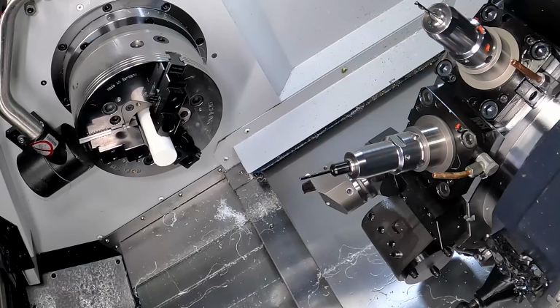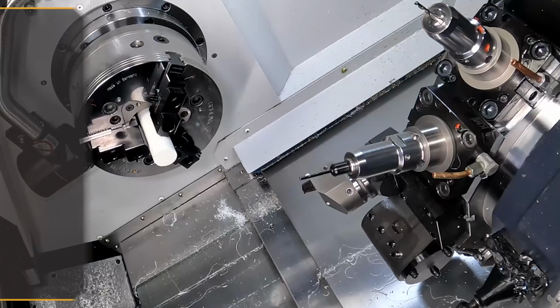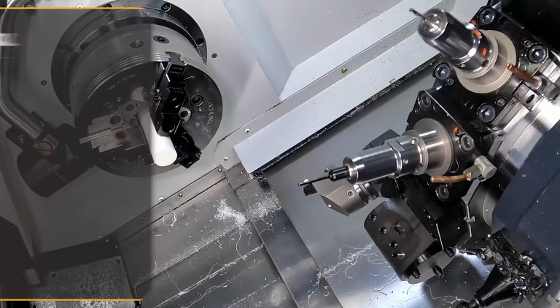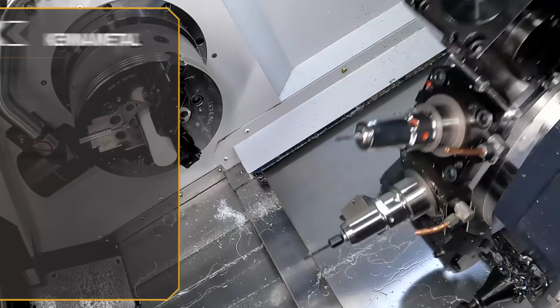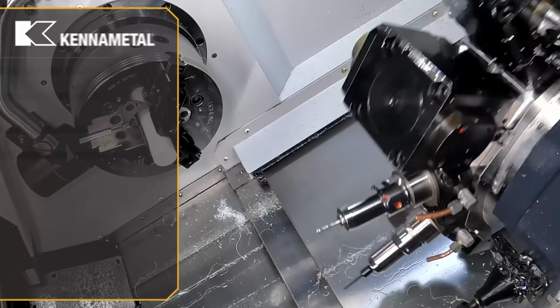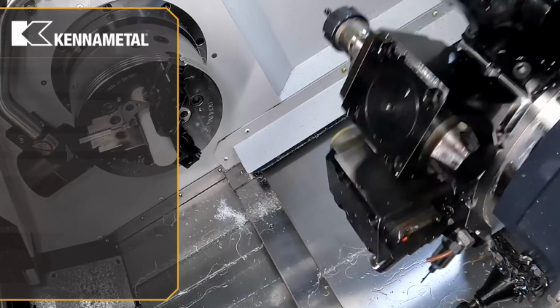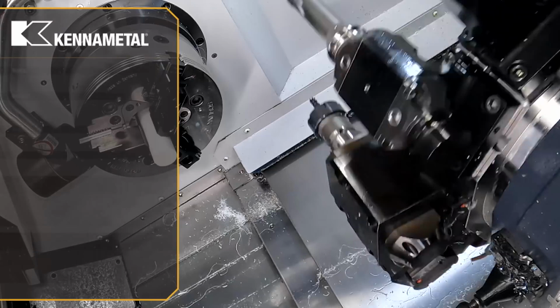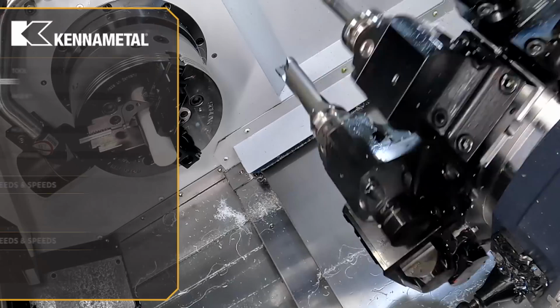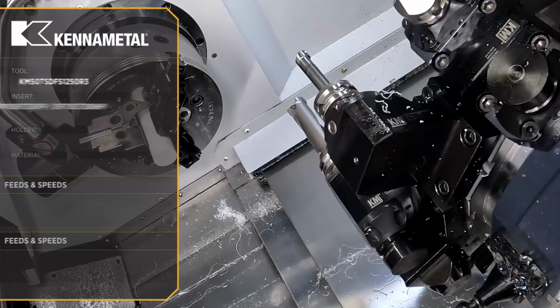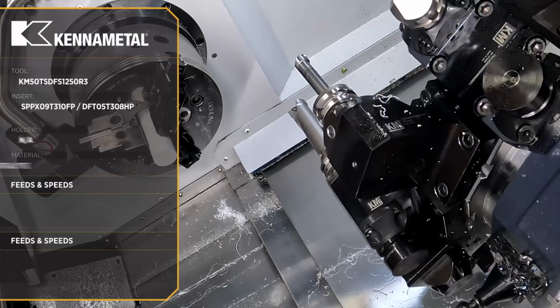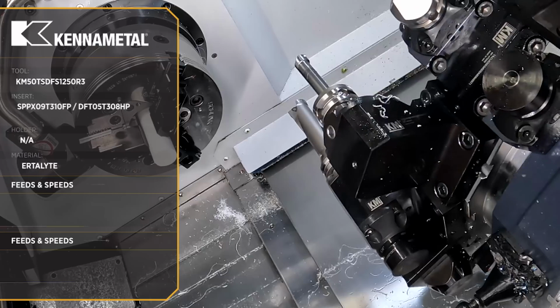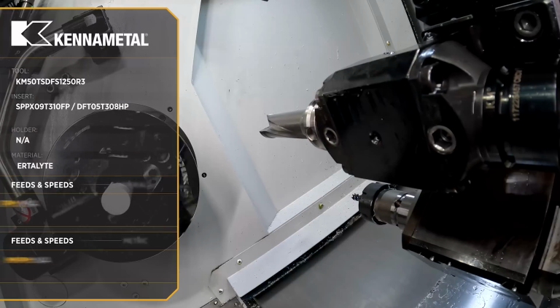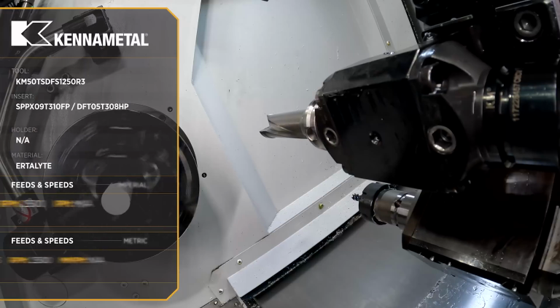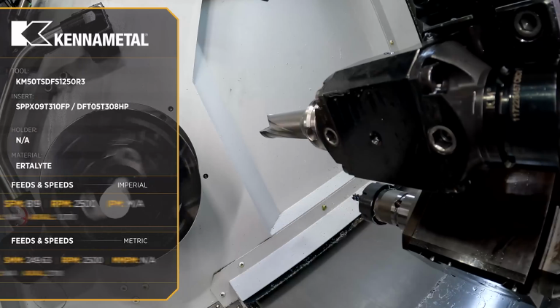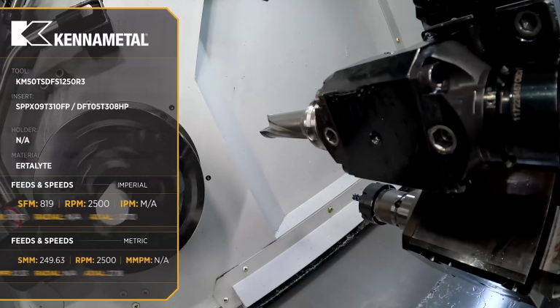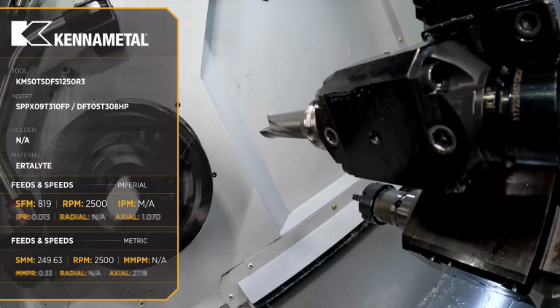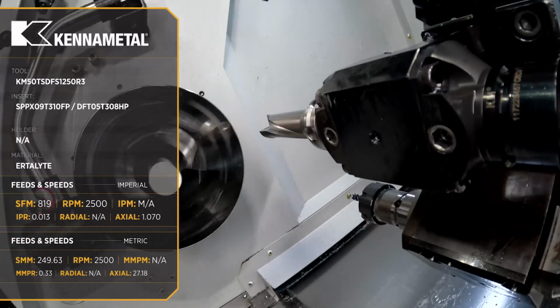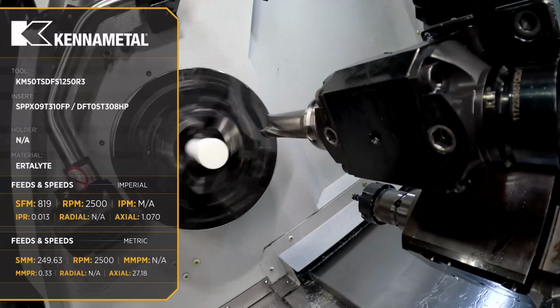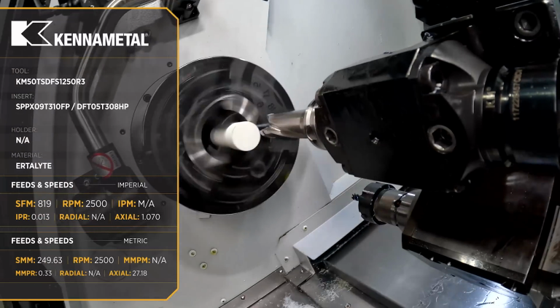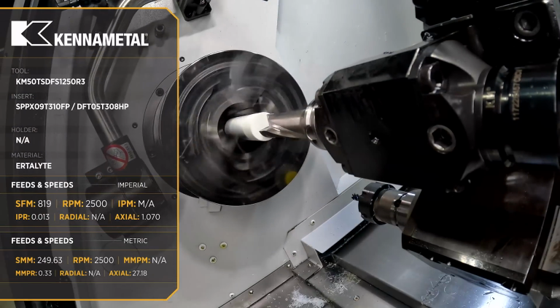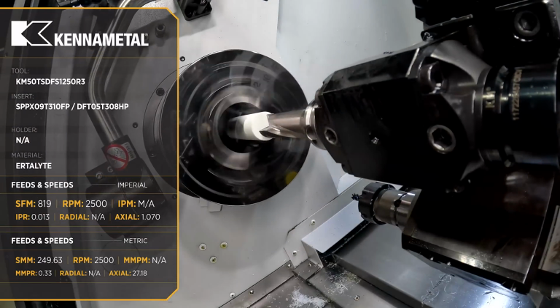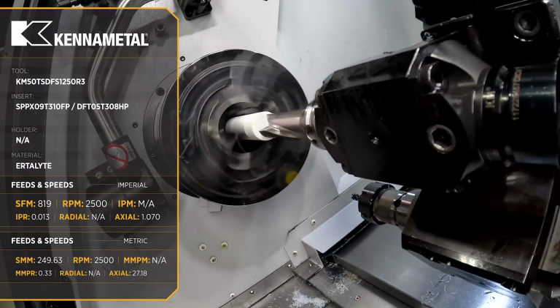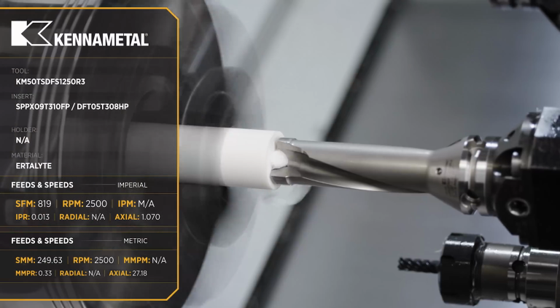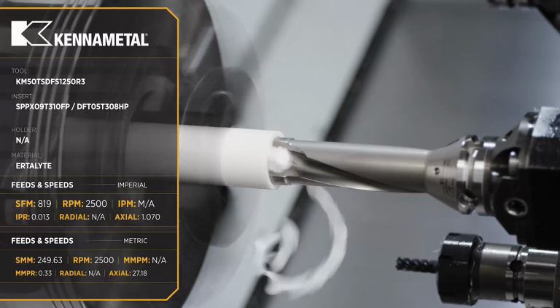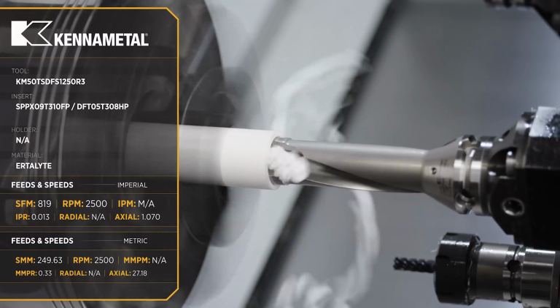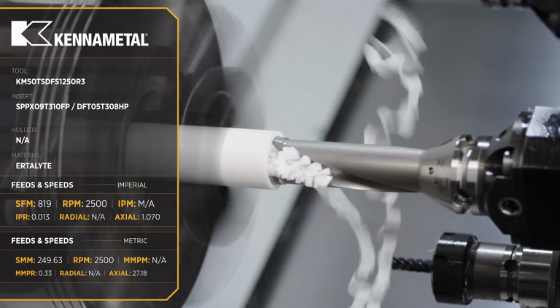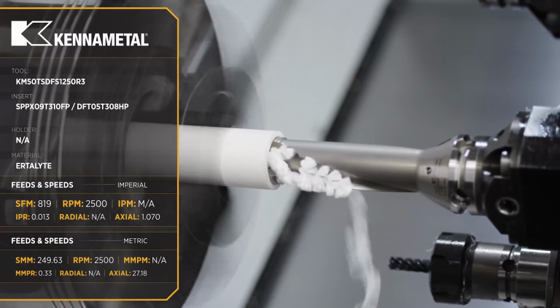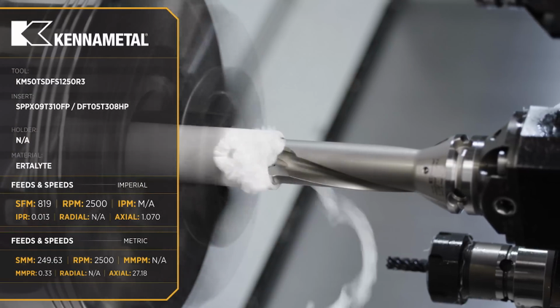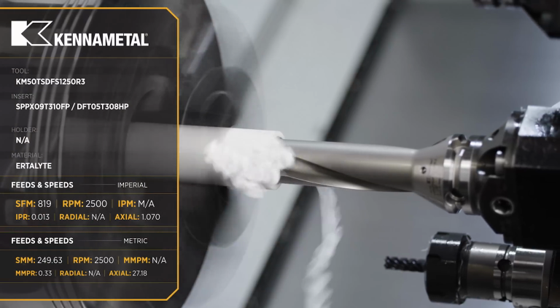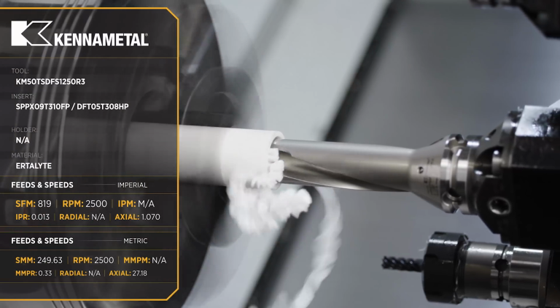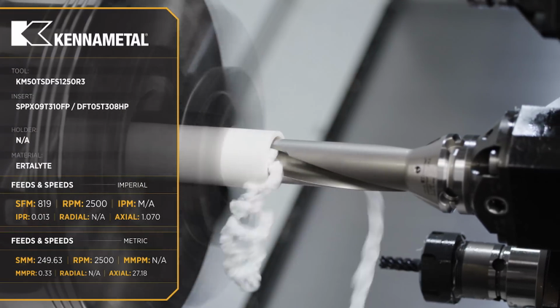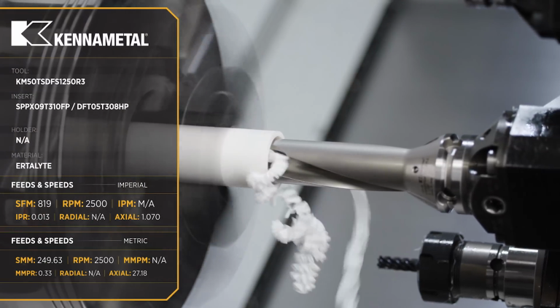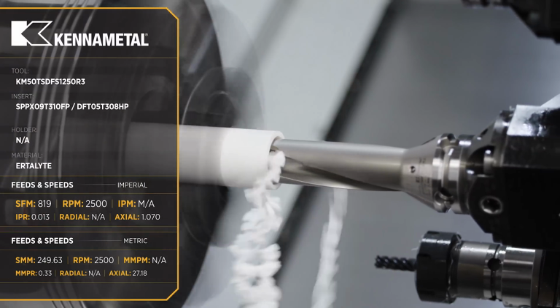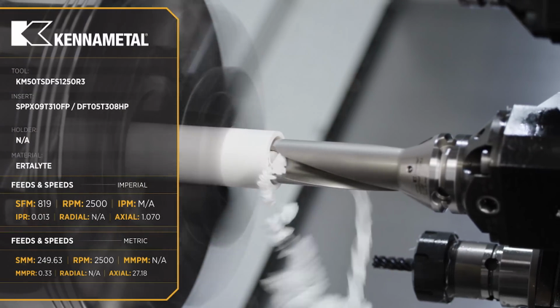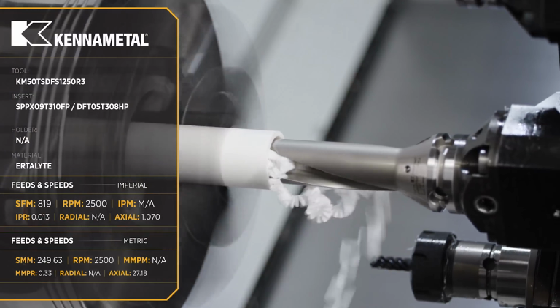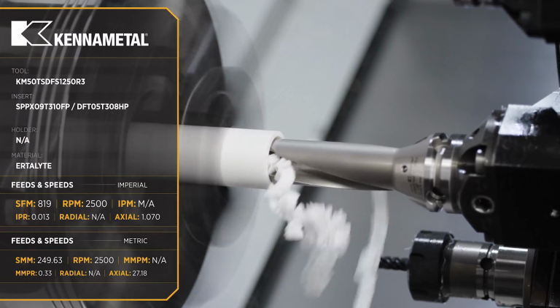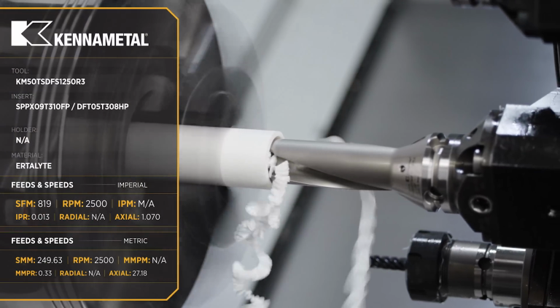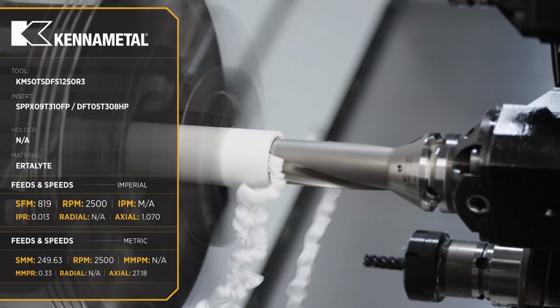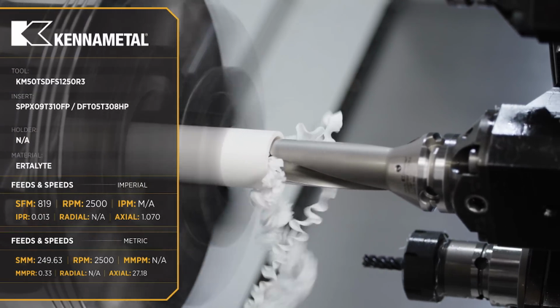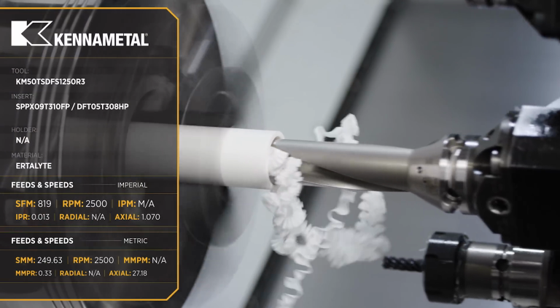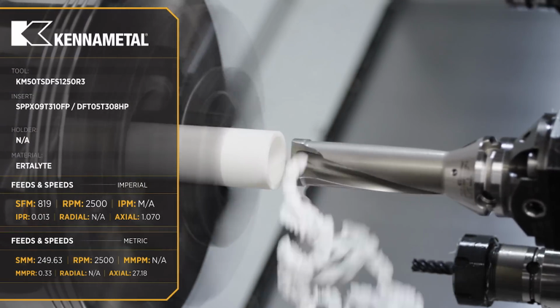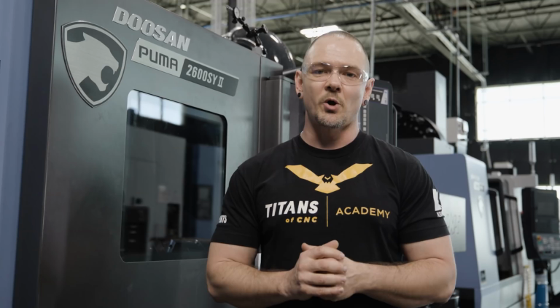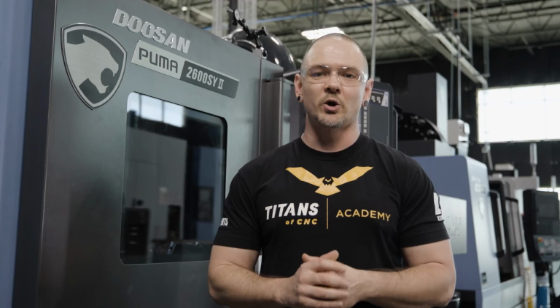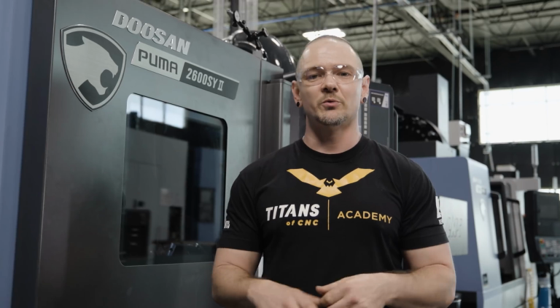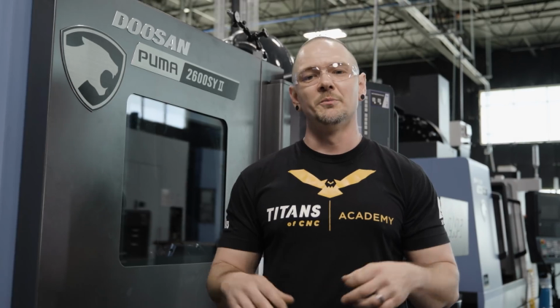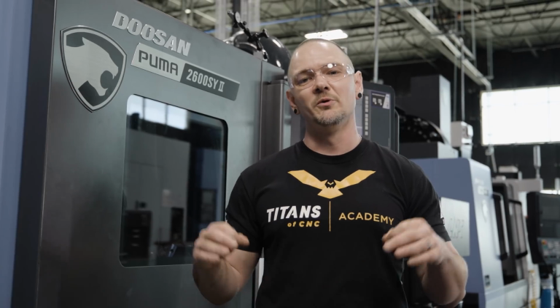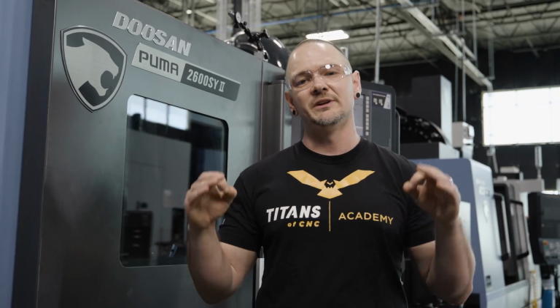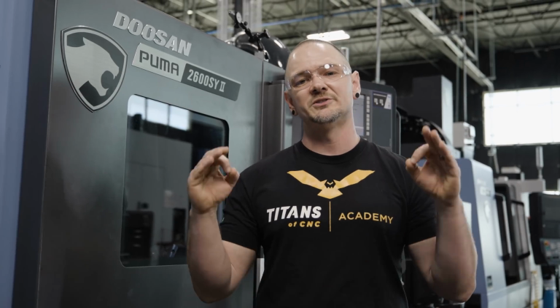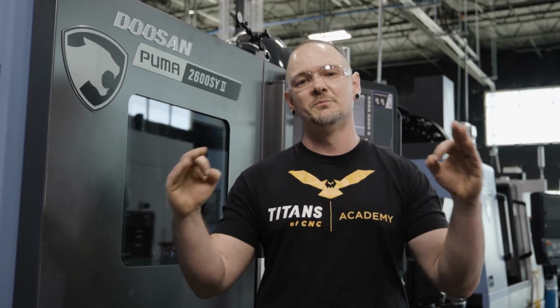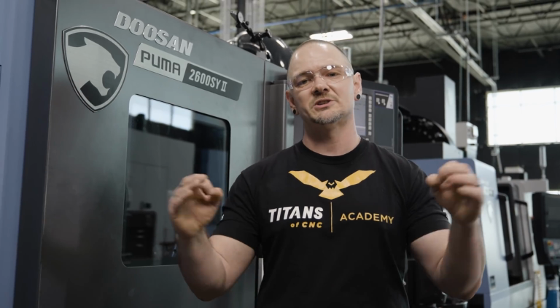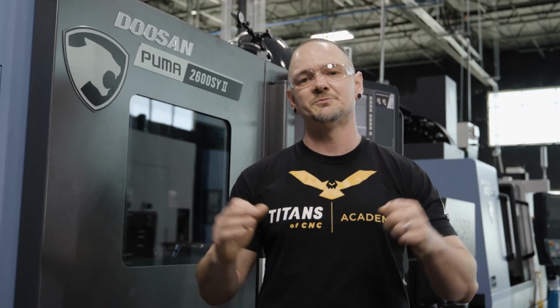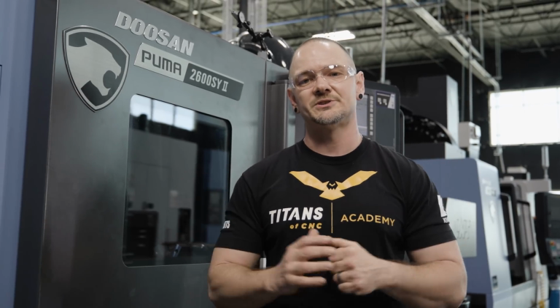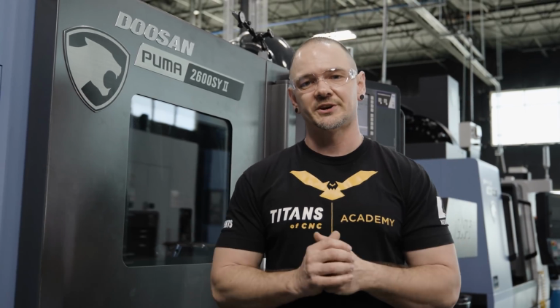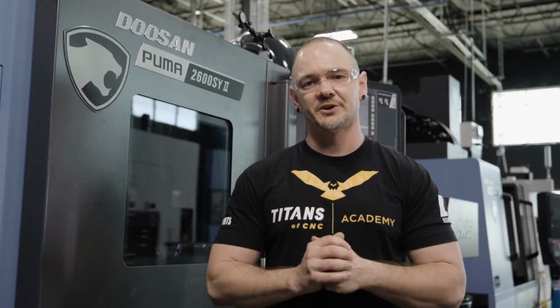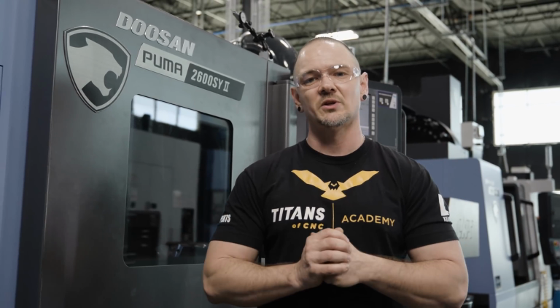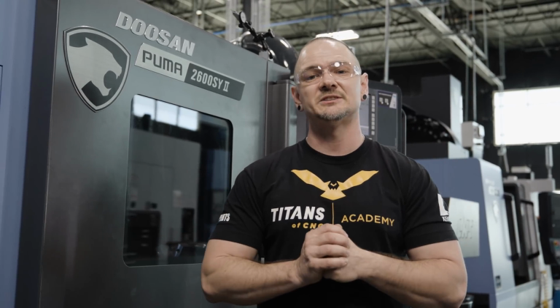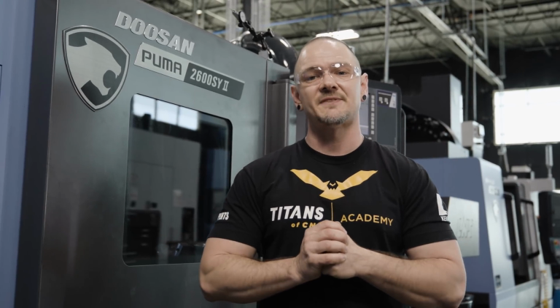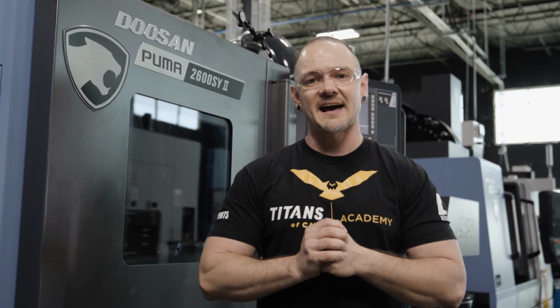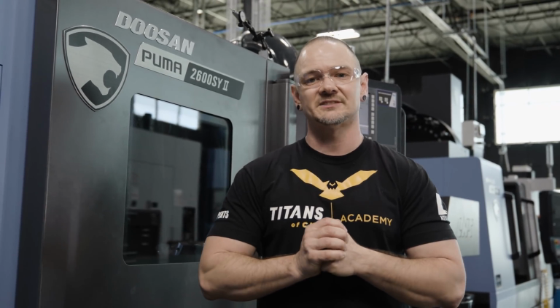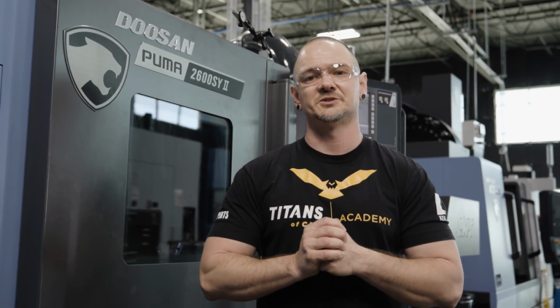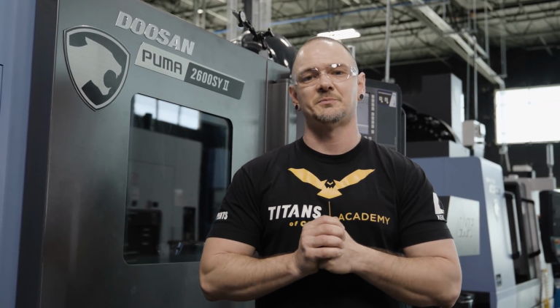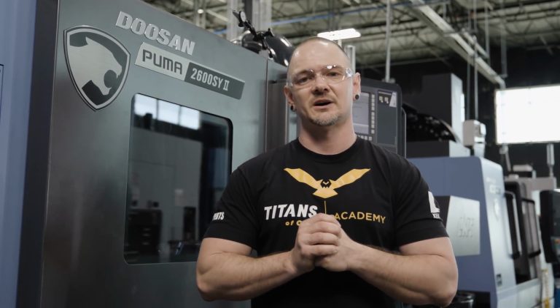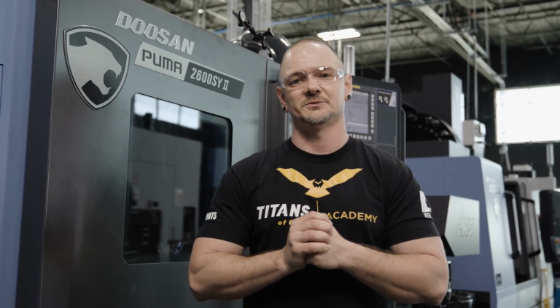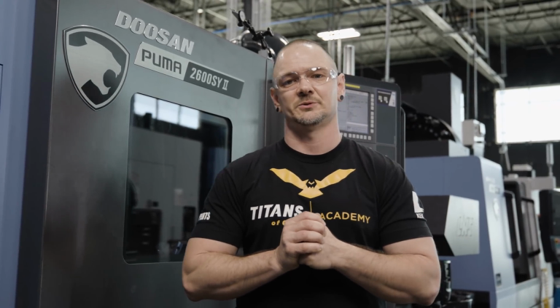So the first thing I do is I come in with my inserted drill and gut the inside of that part, removing as much material as fast as possible.